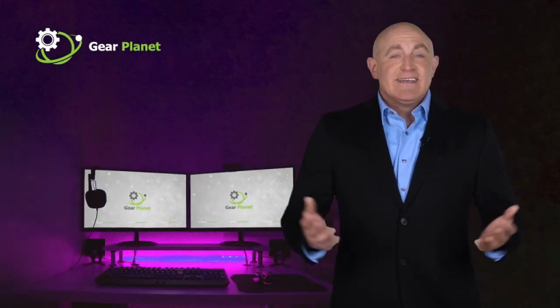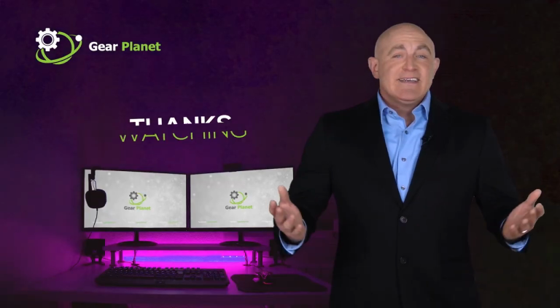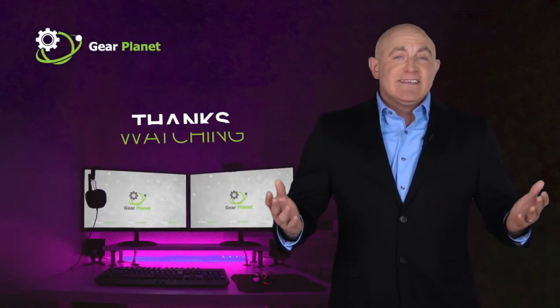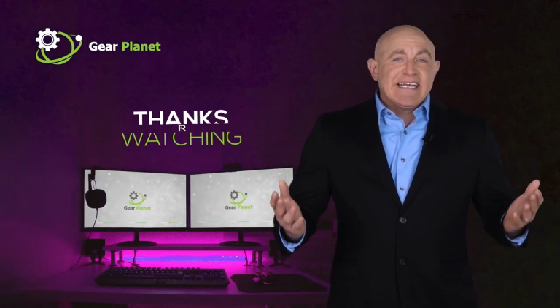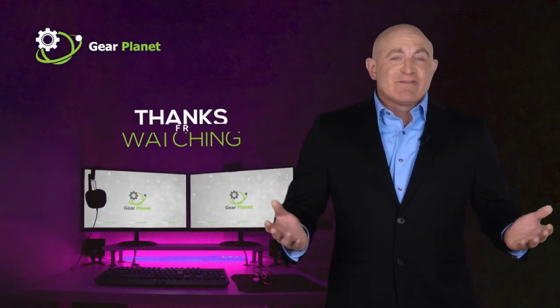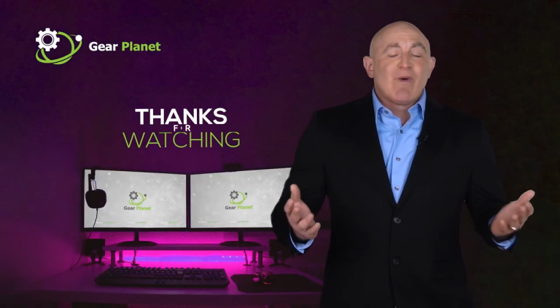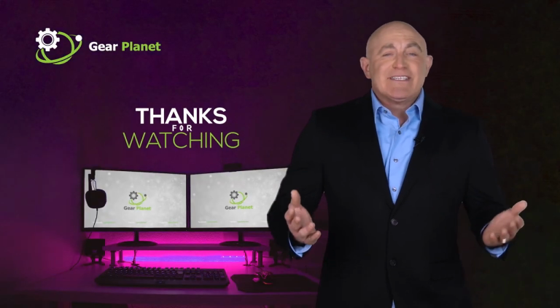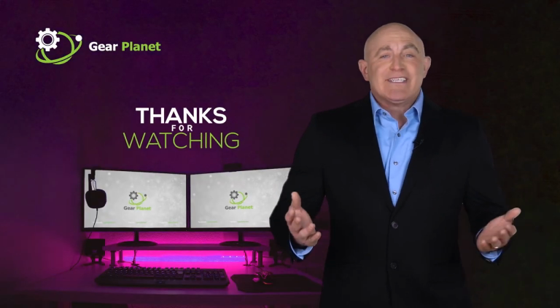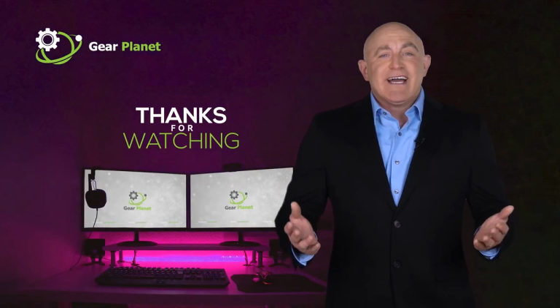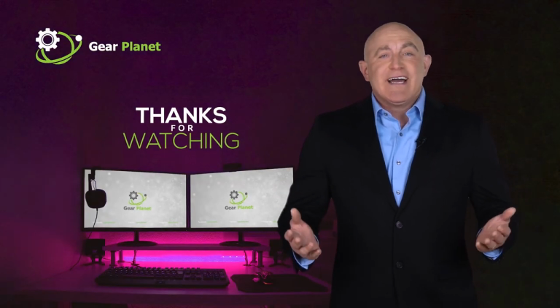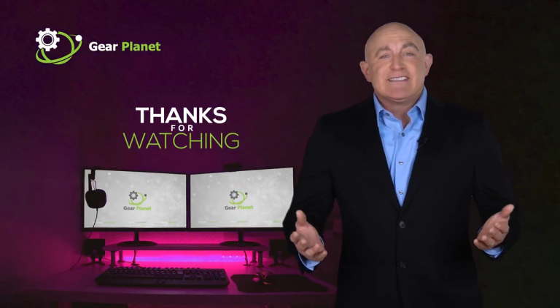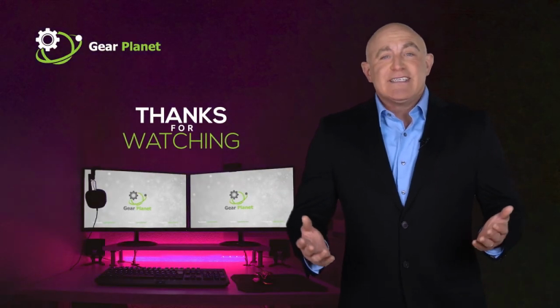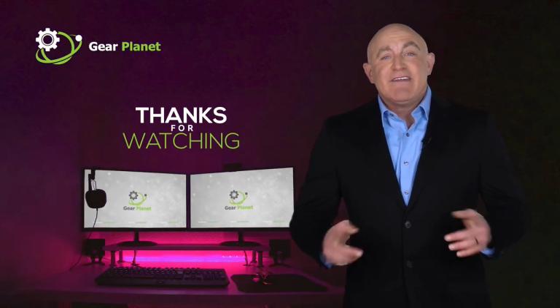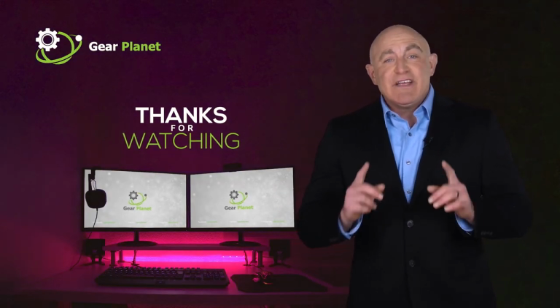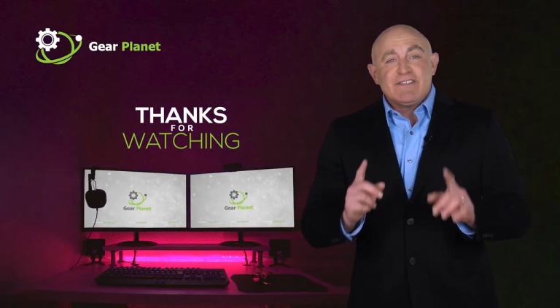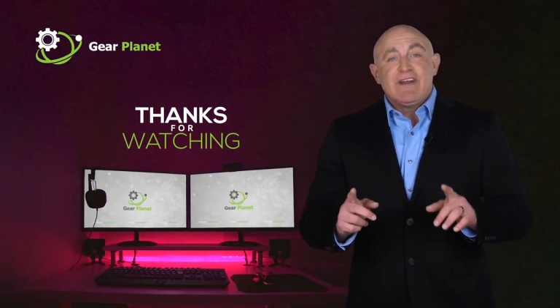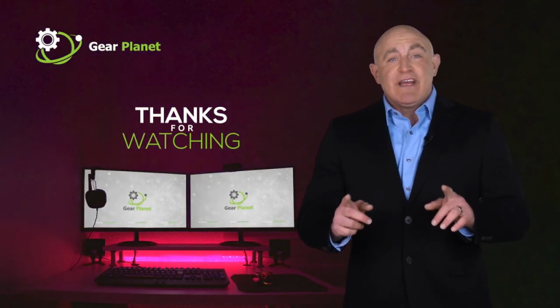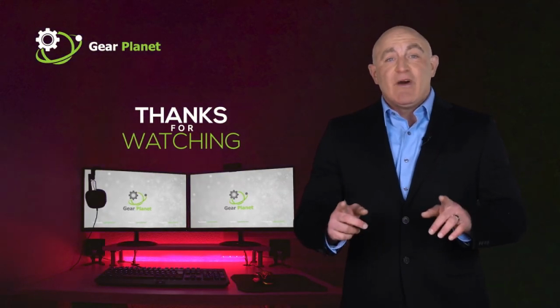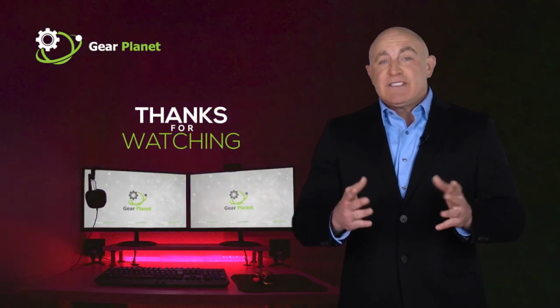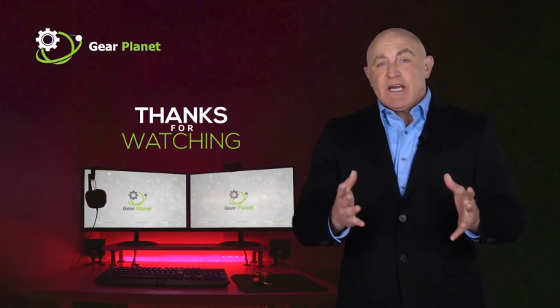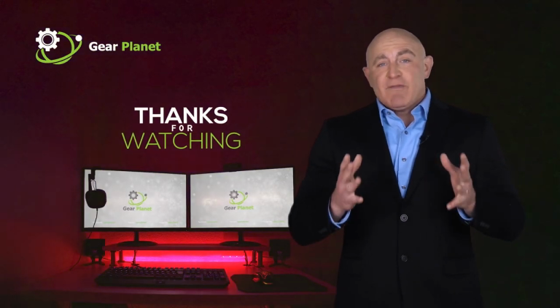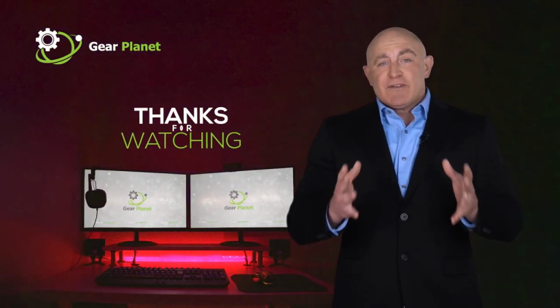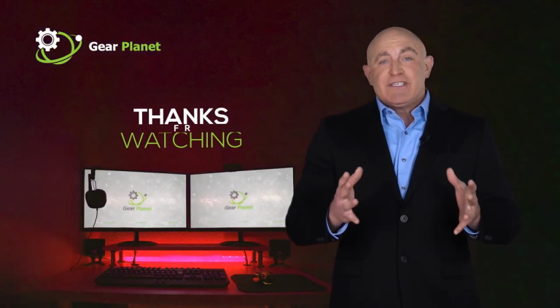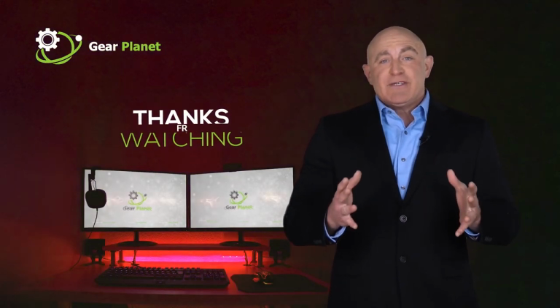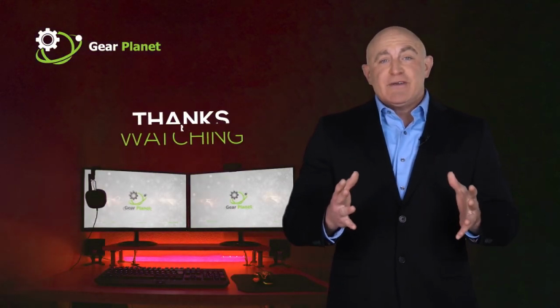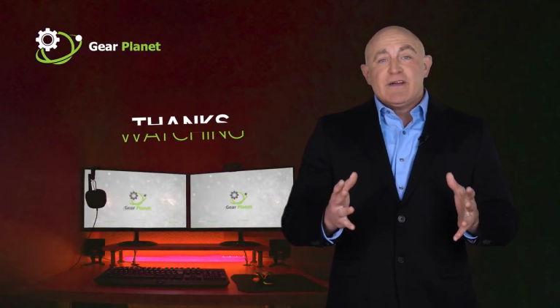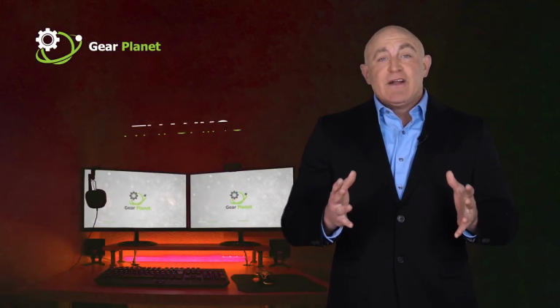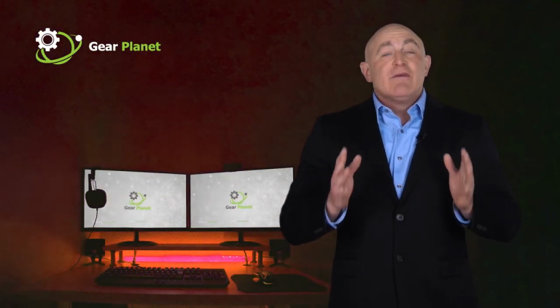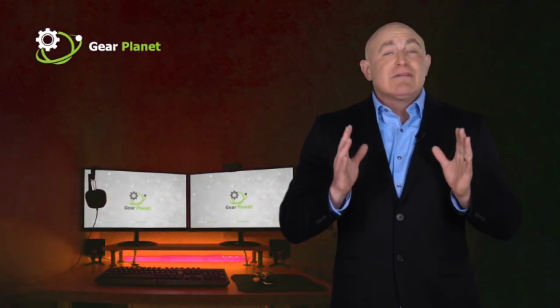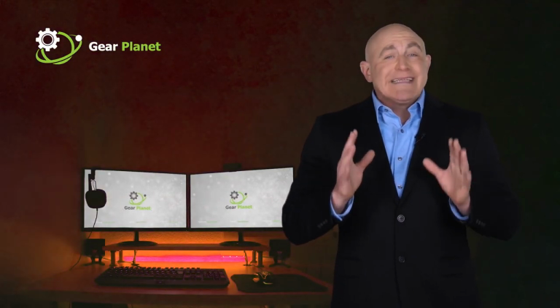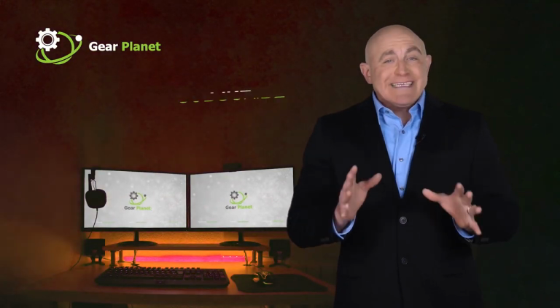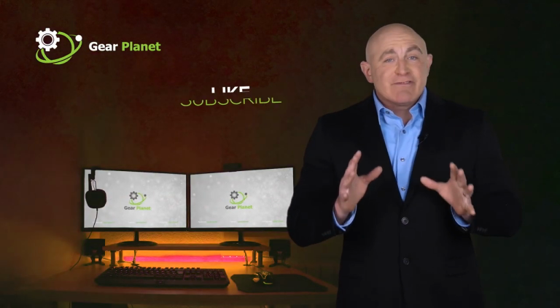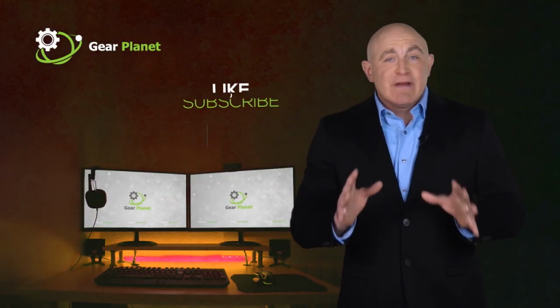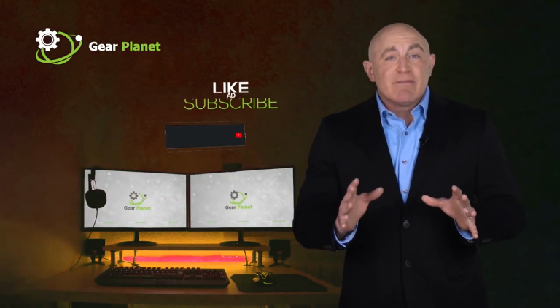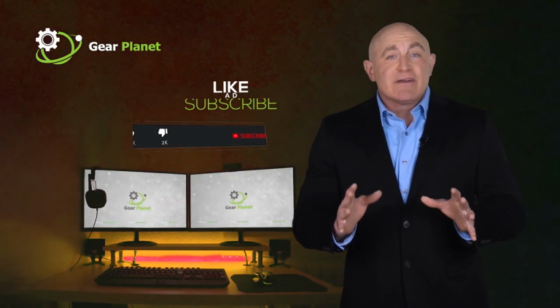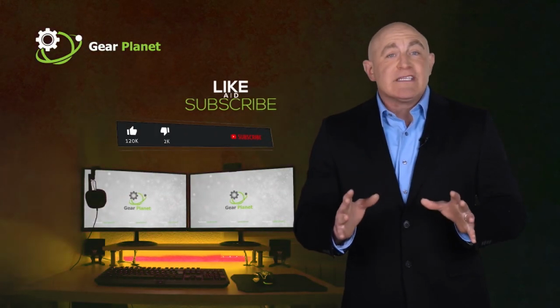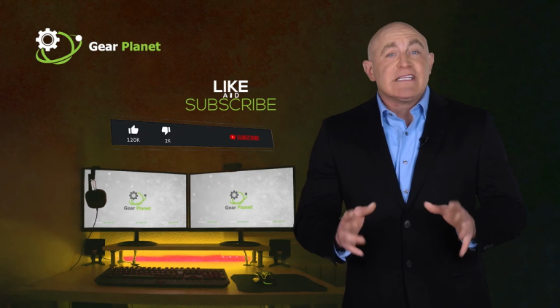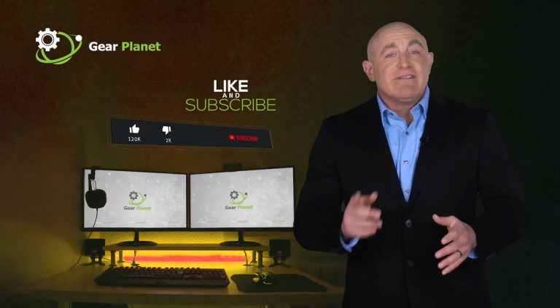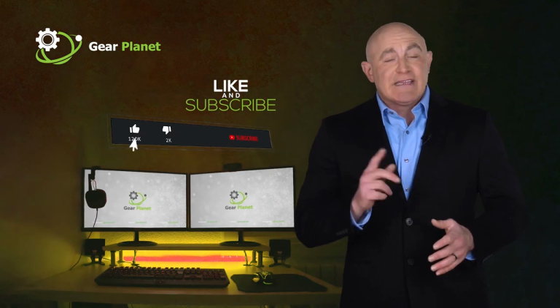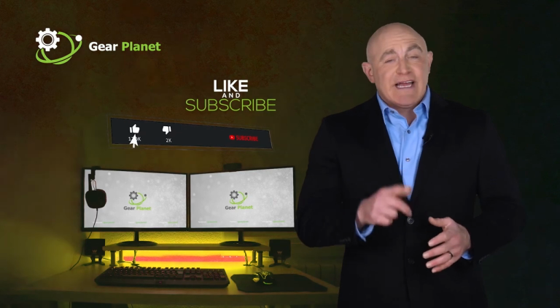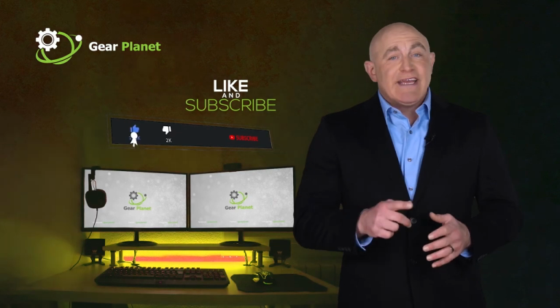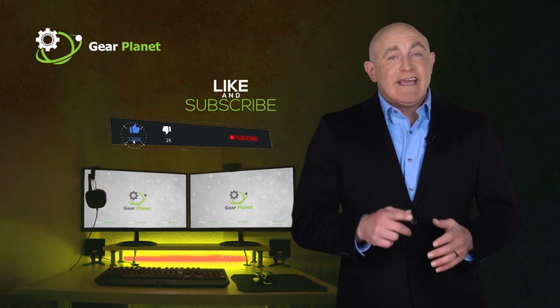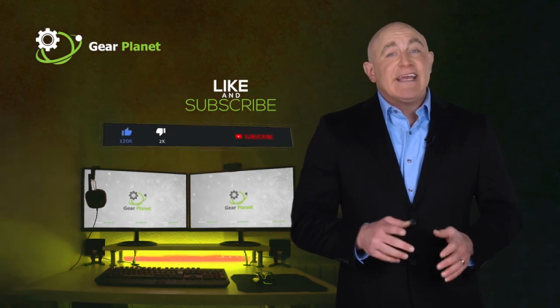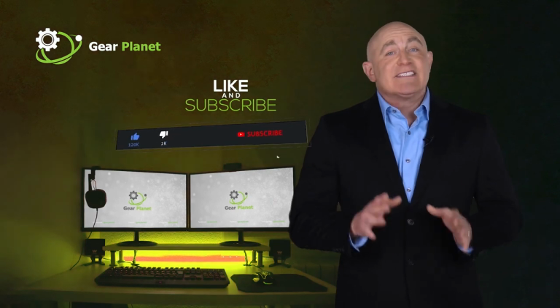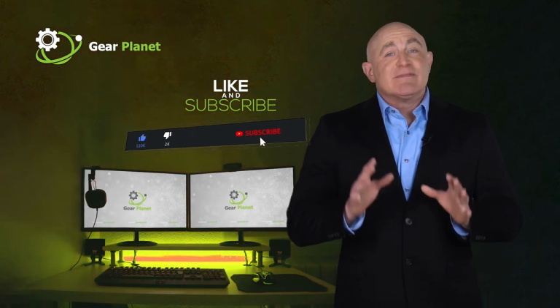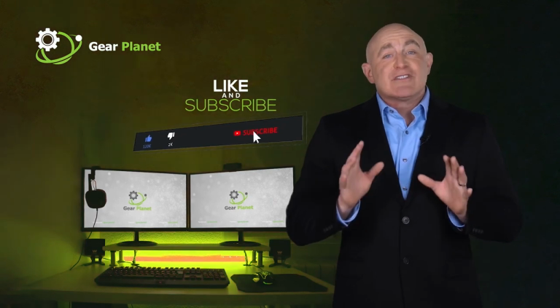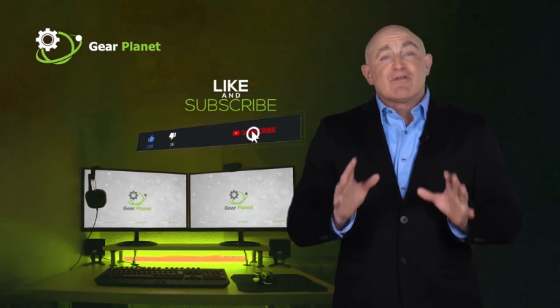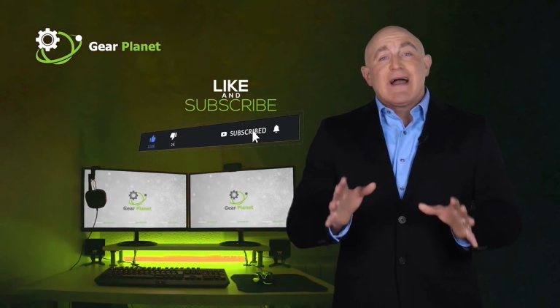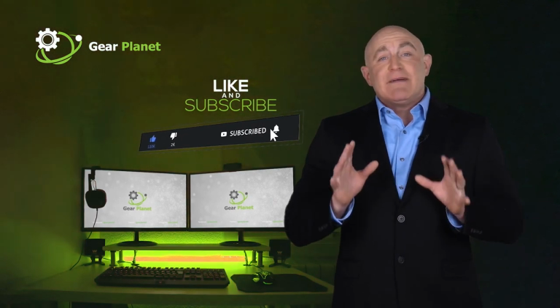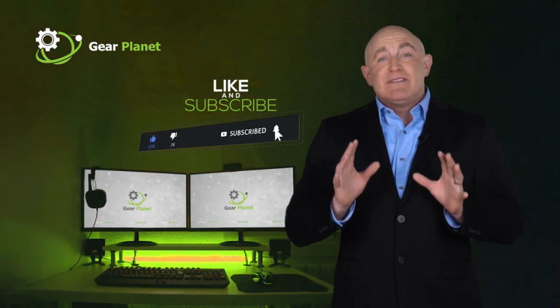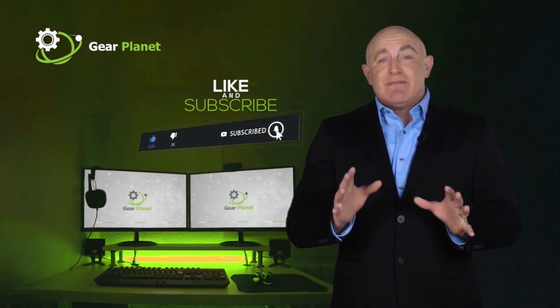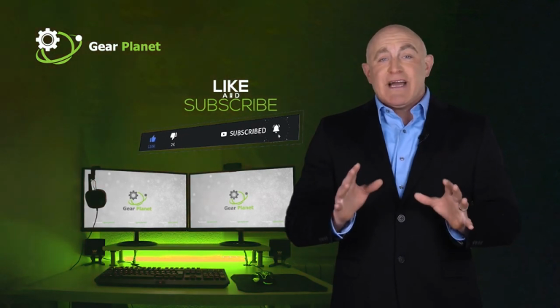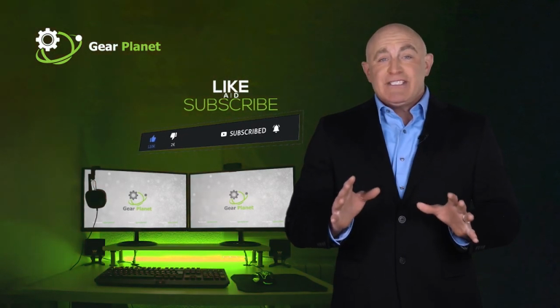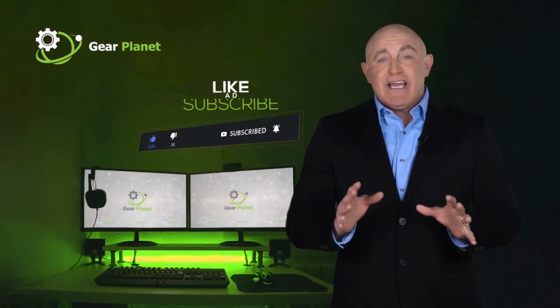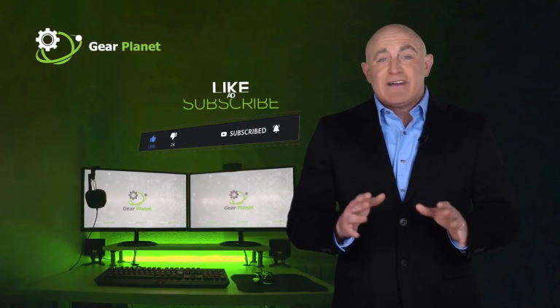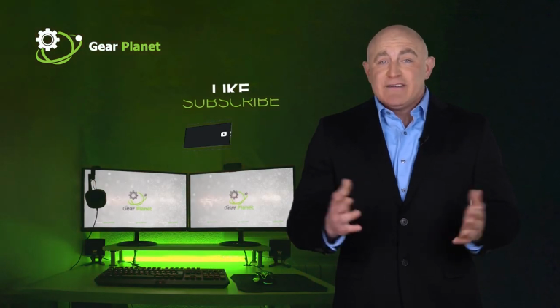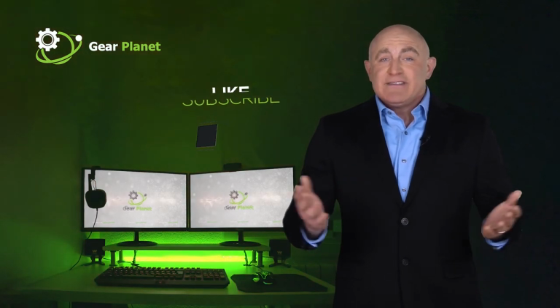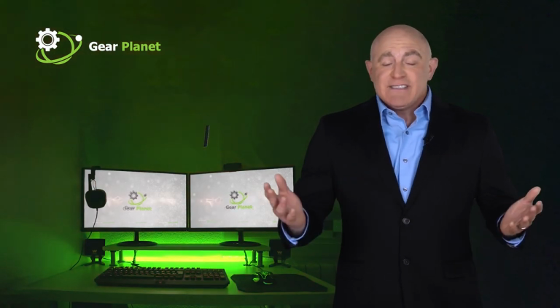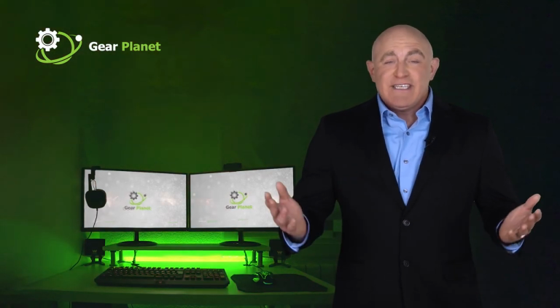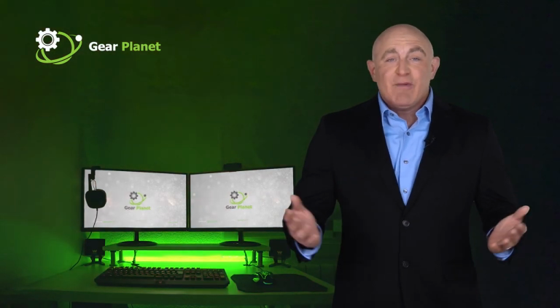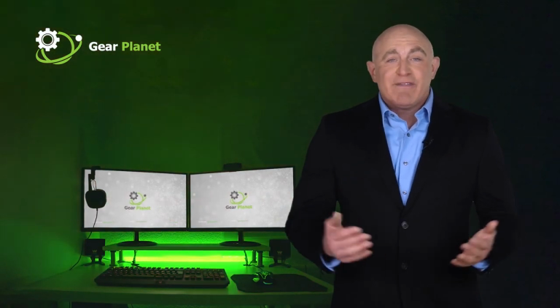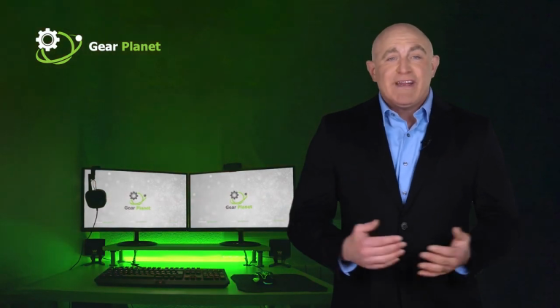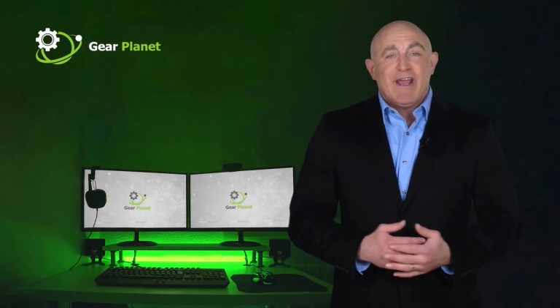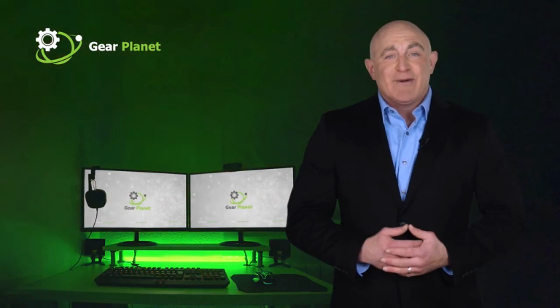Thanks for watching! If this video was helpful to you, please remember to leave a like and subscribe to my channel to see more videos.